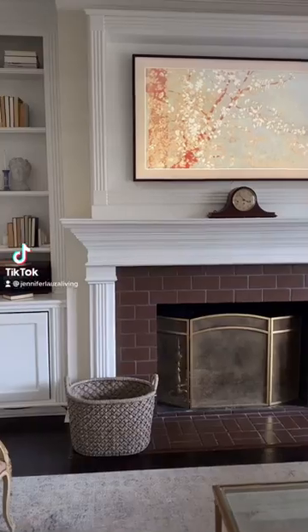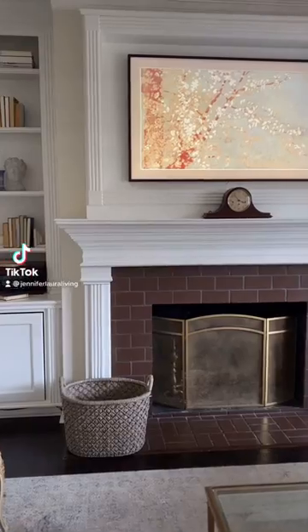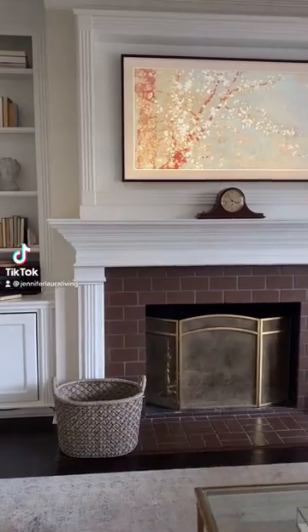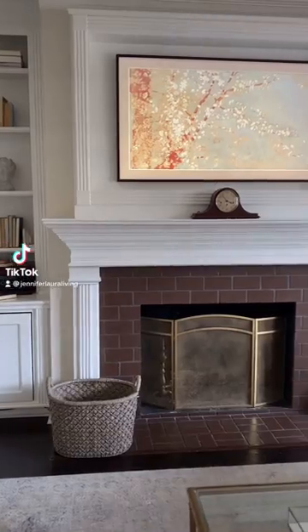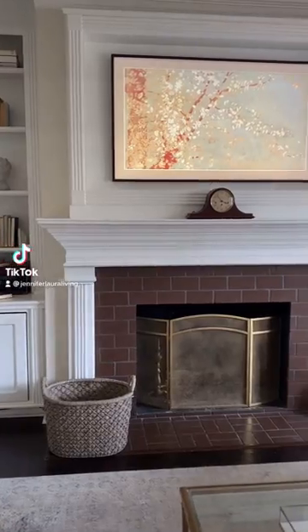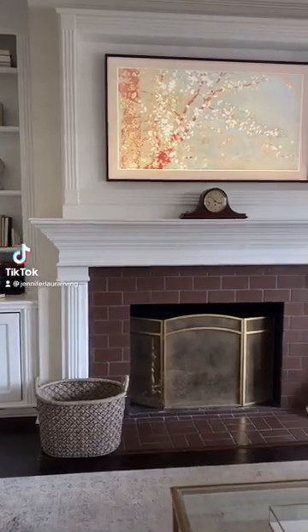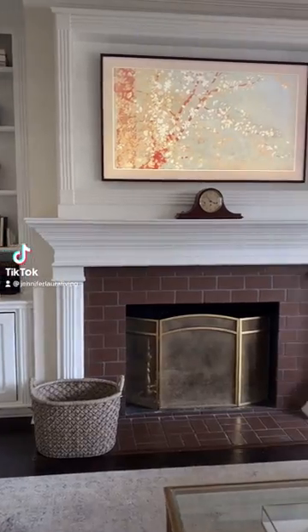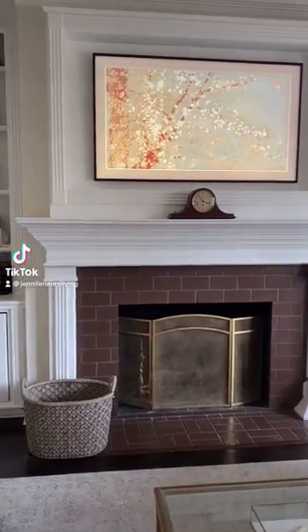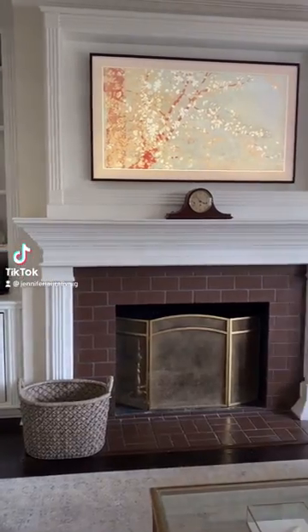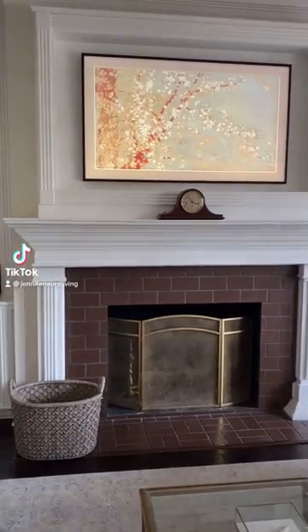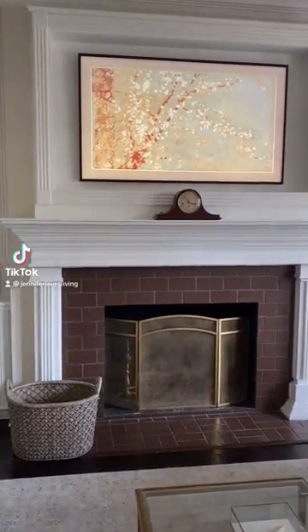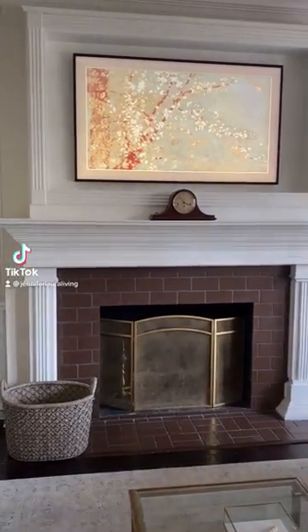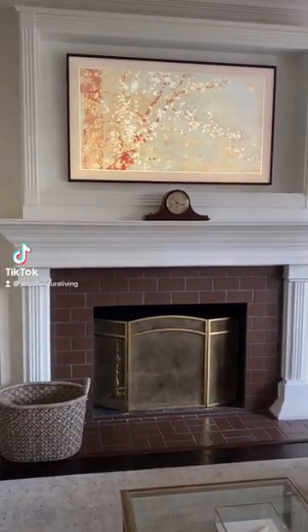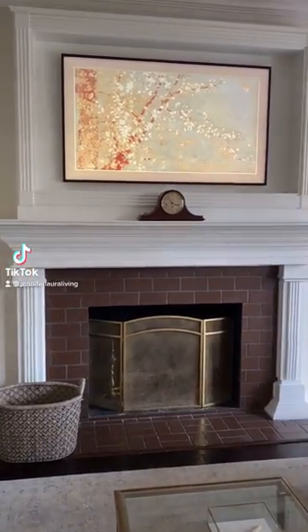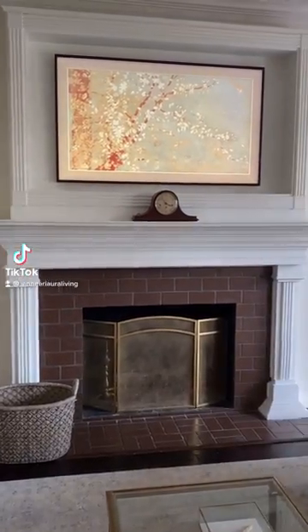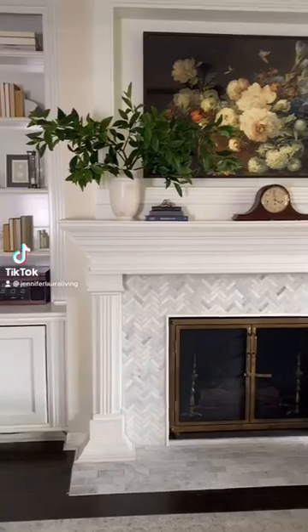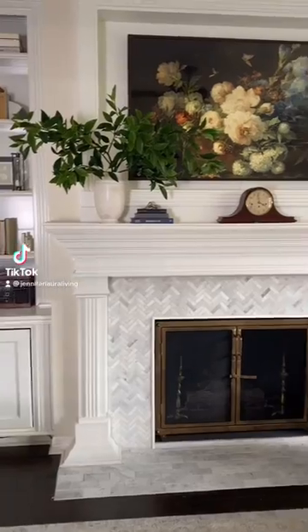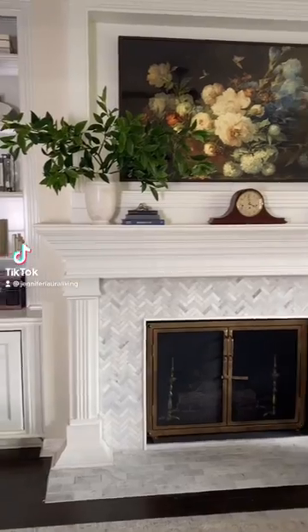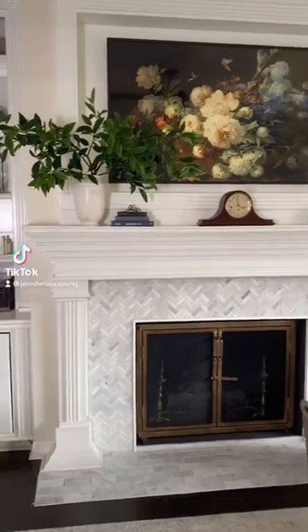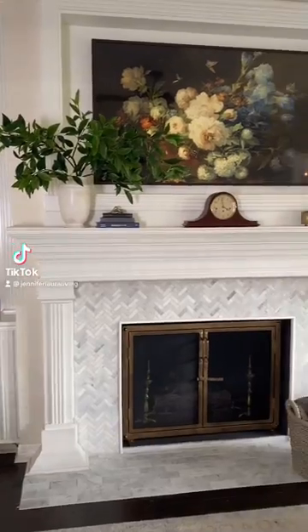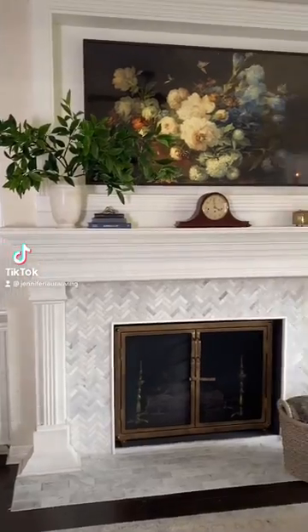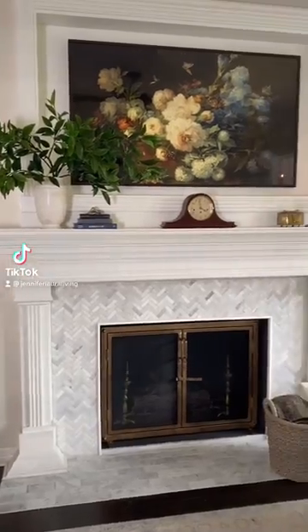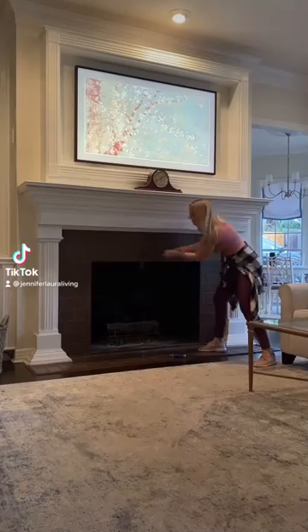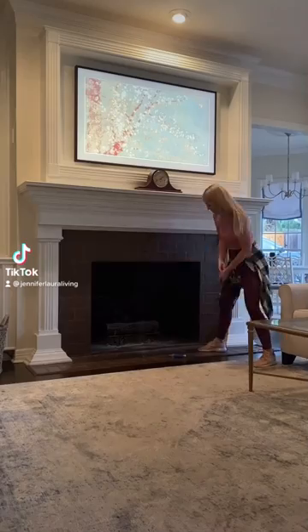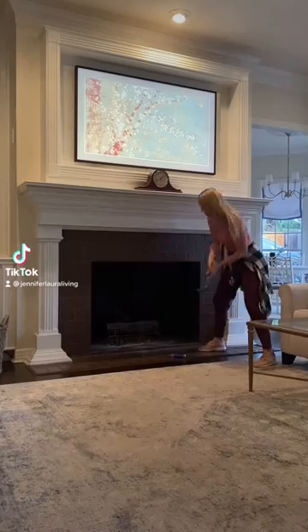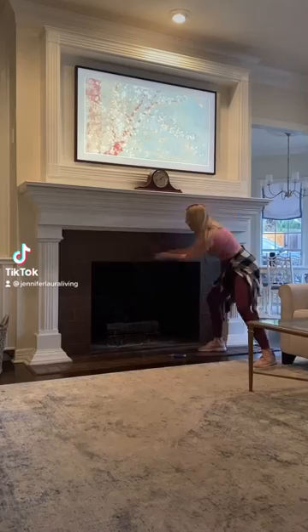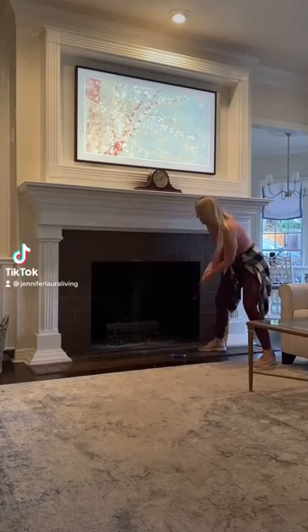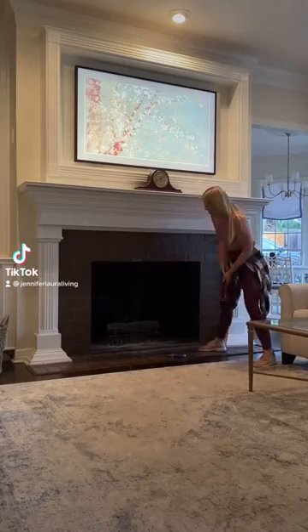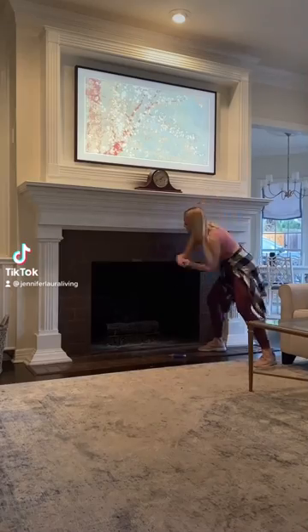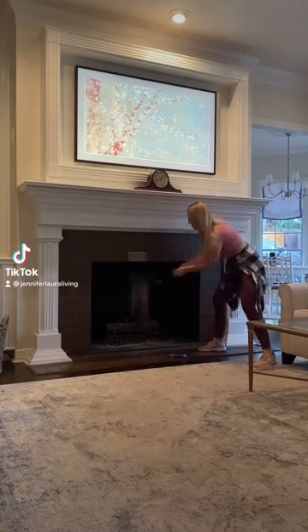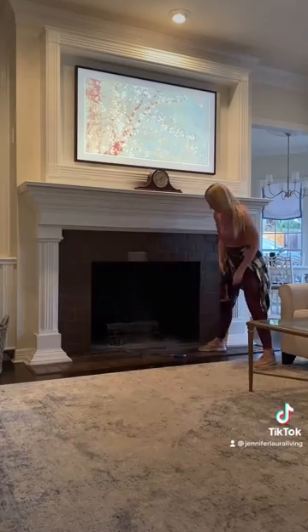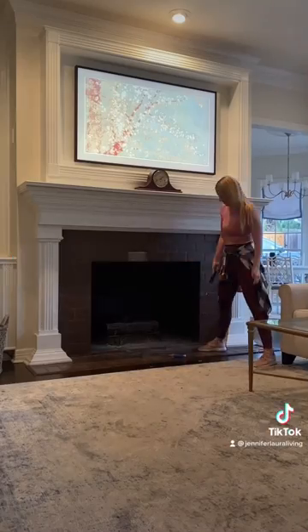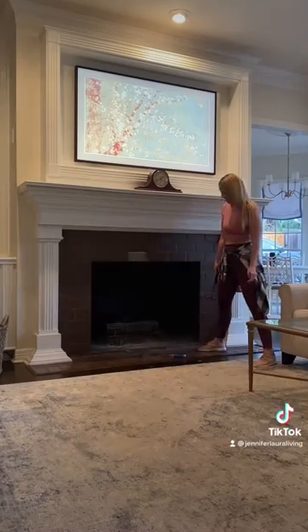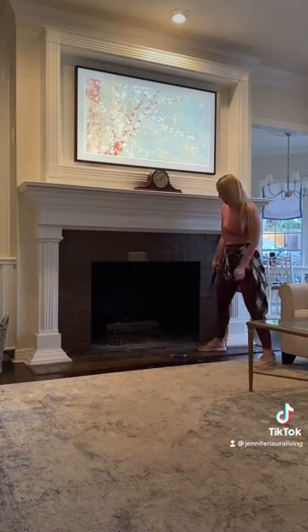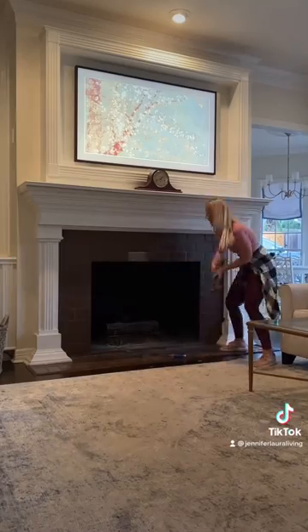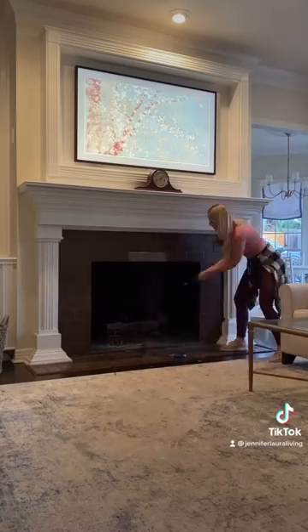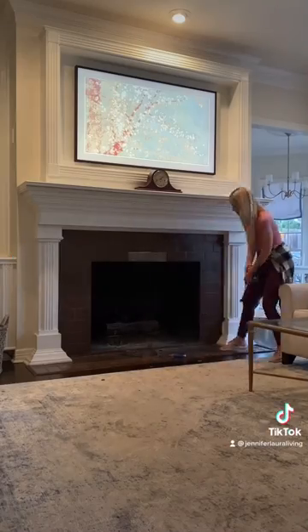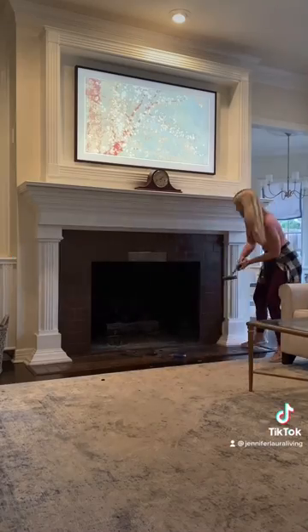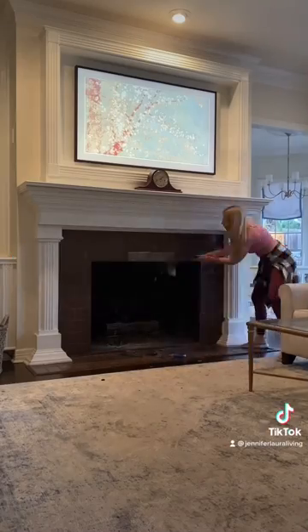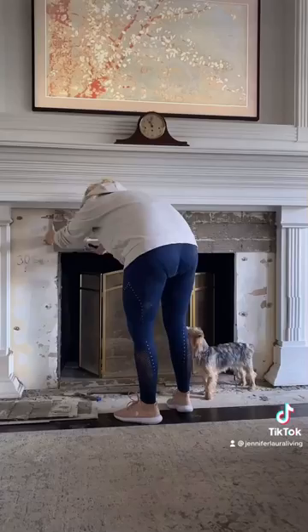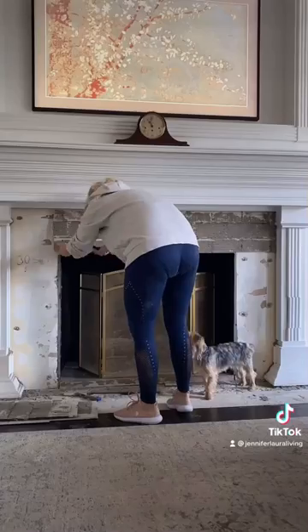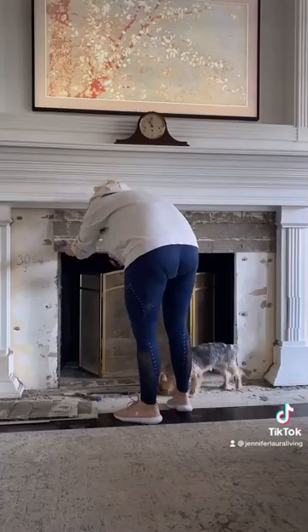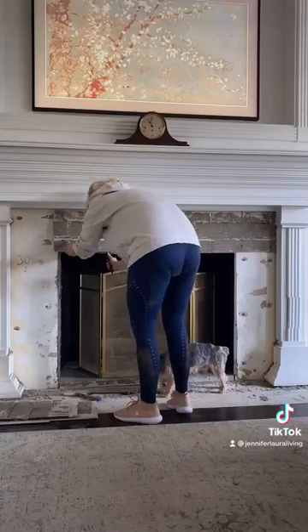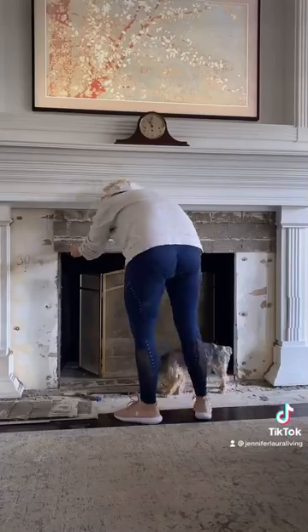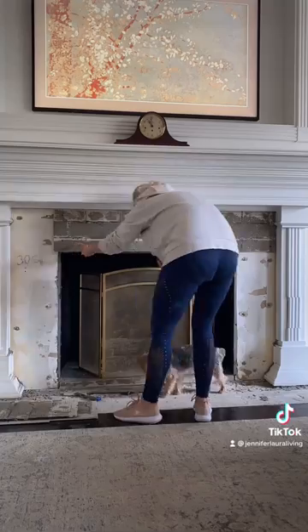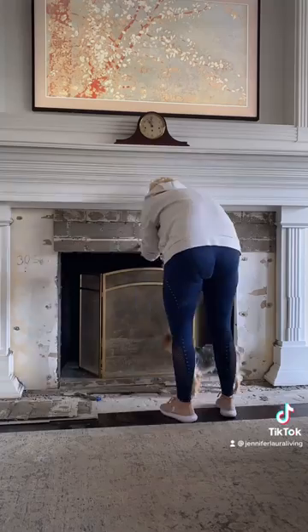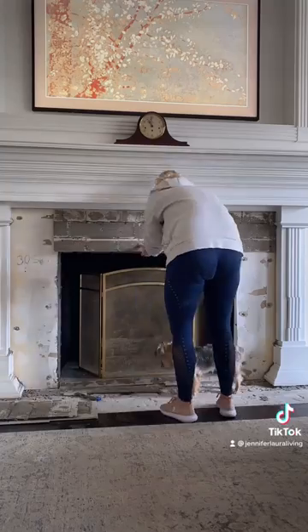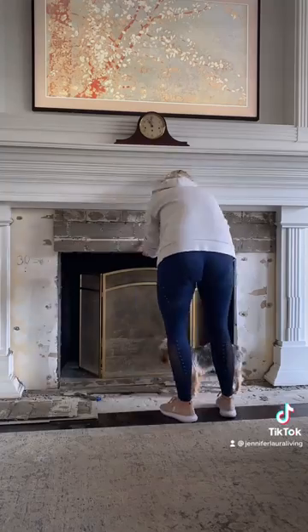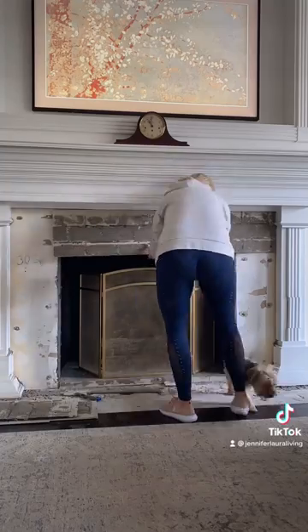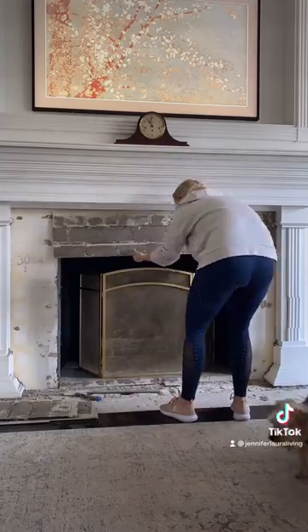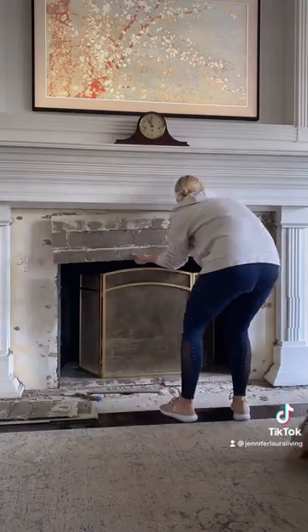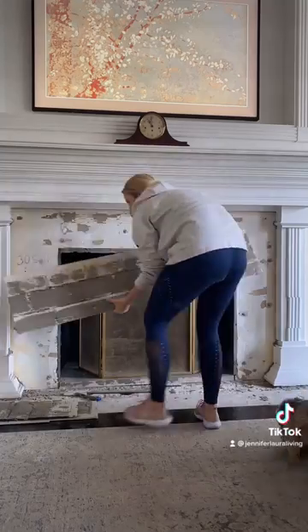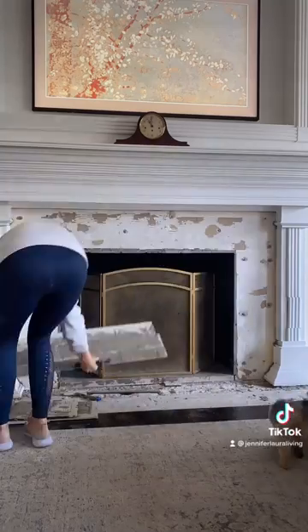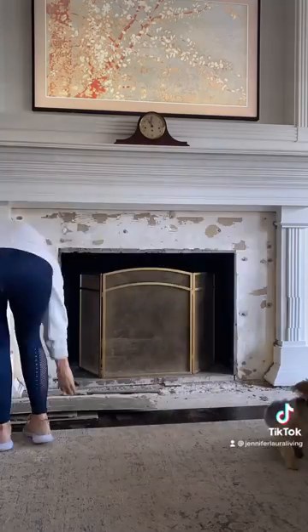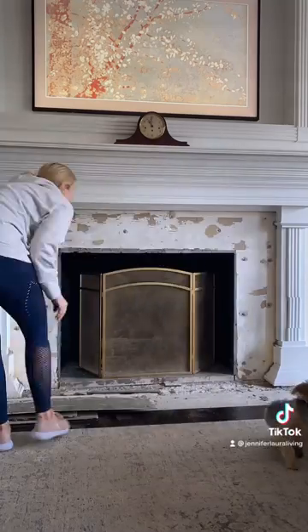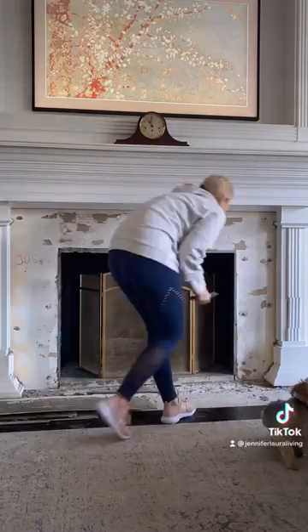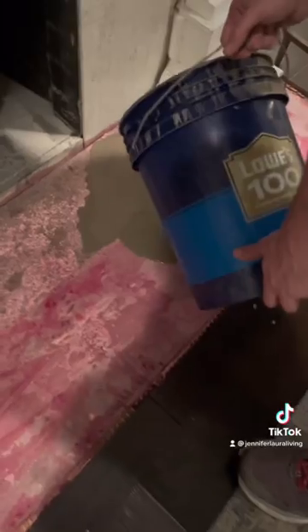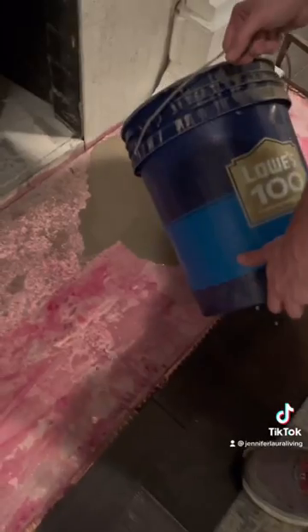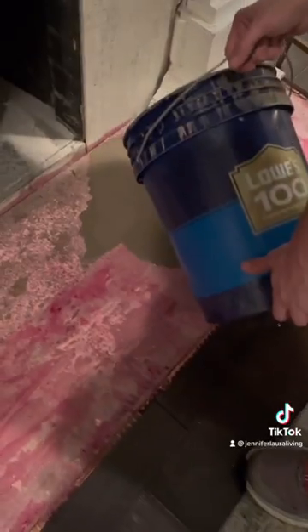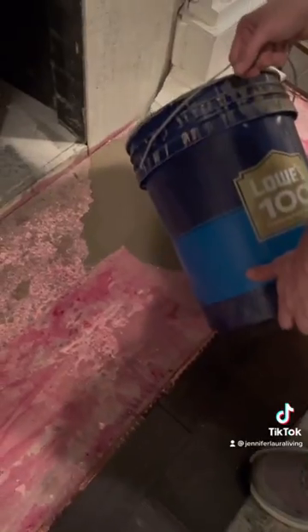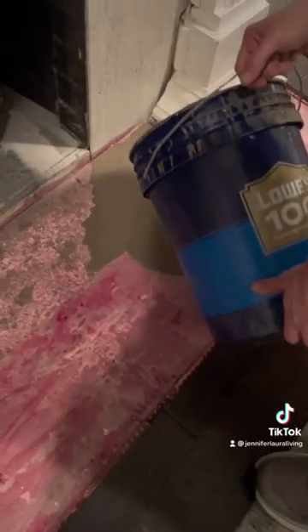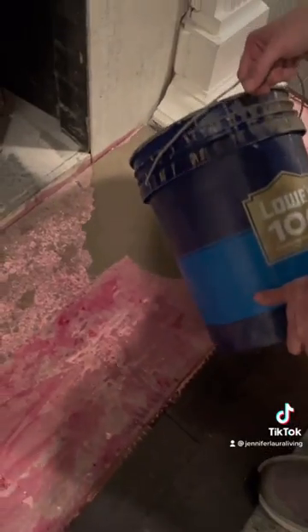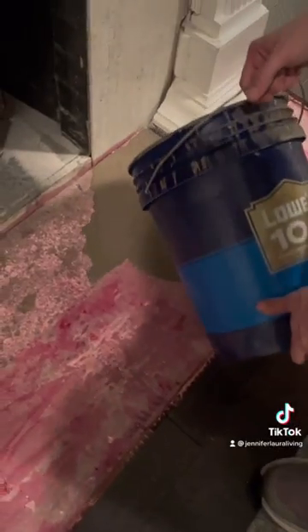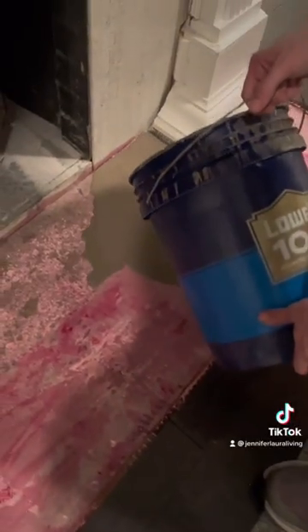This is the full tutorial of how I took our fireplace from this ugly brown to fresh and updated. I started by demoing out the brown tile and then replaced the old hardy backer board on the surround.